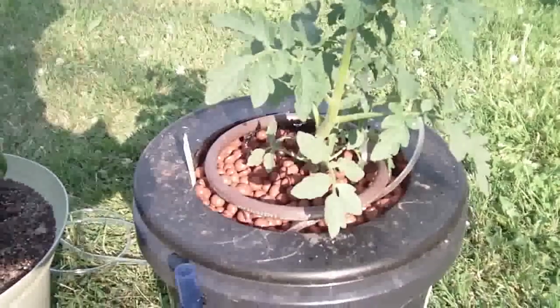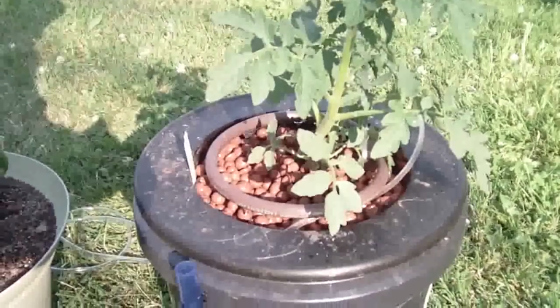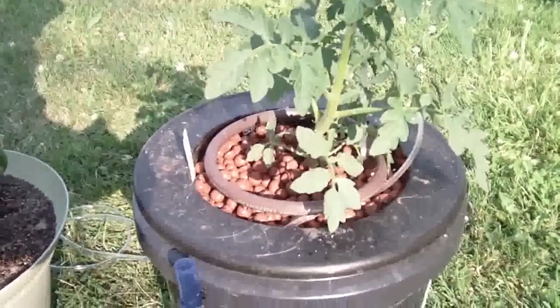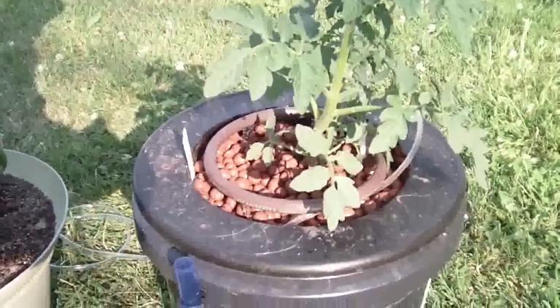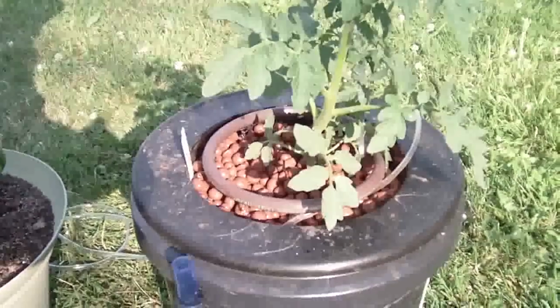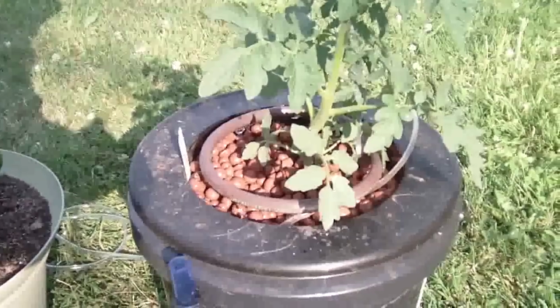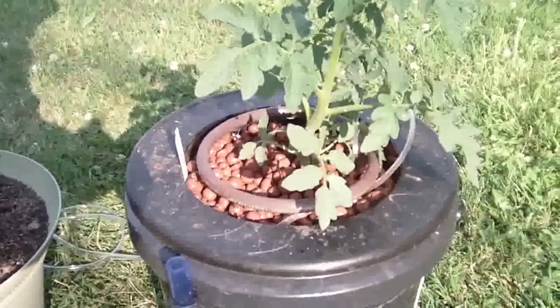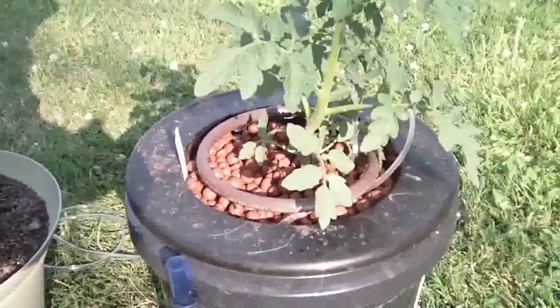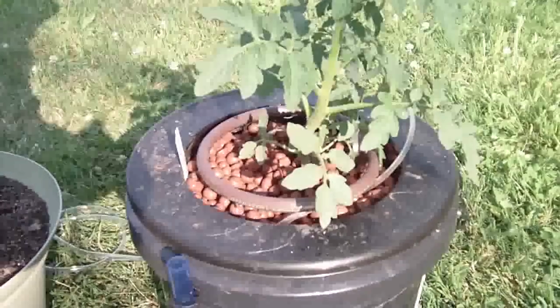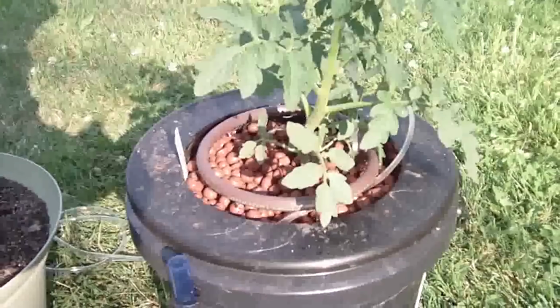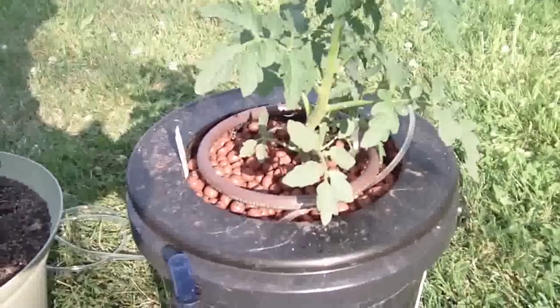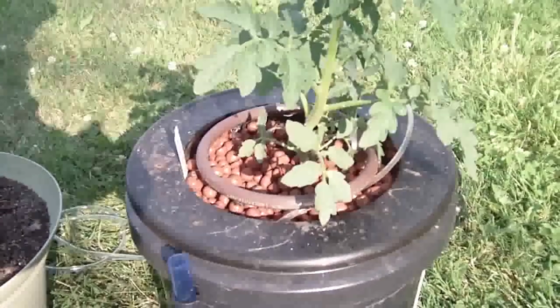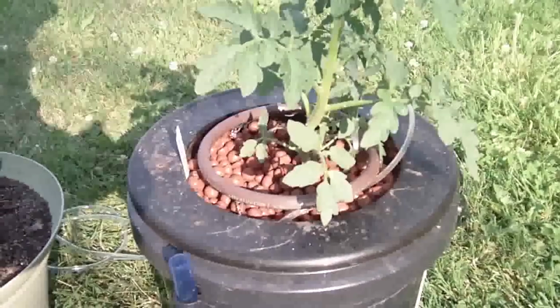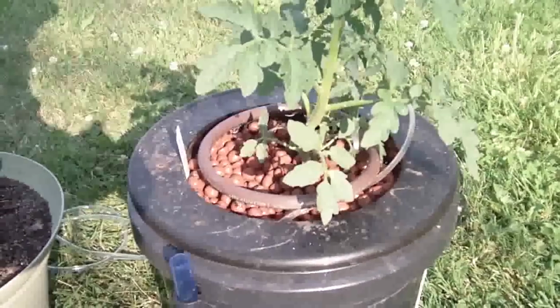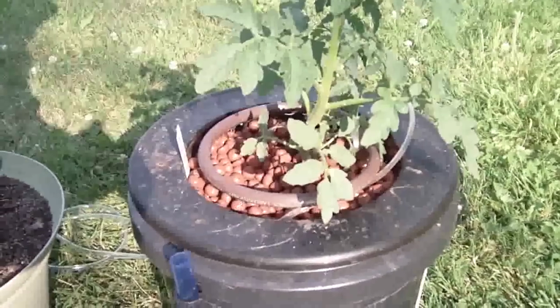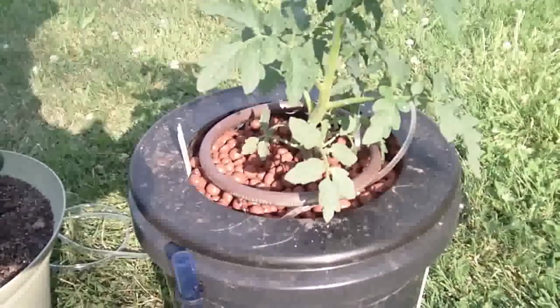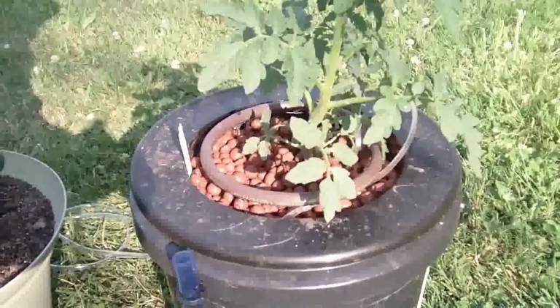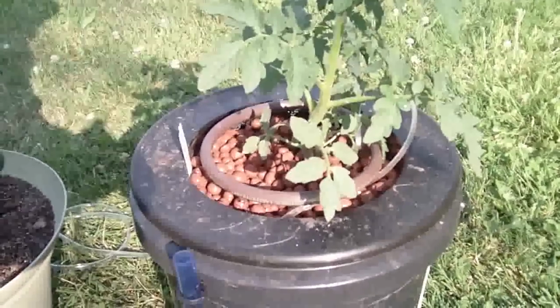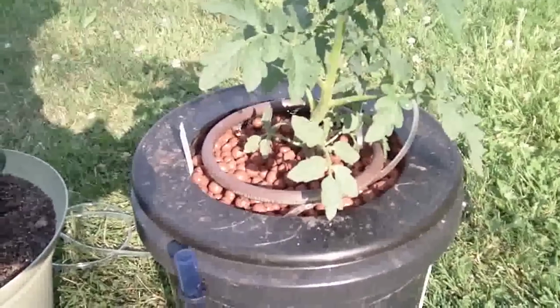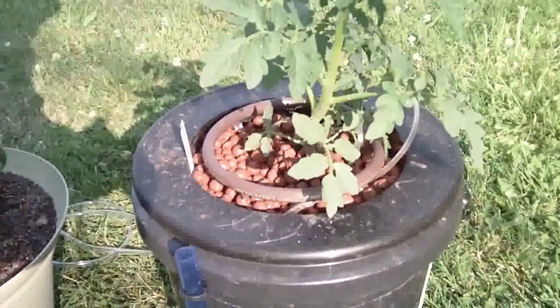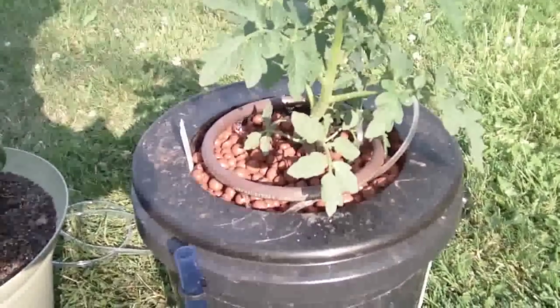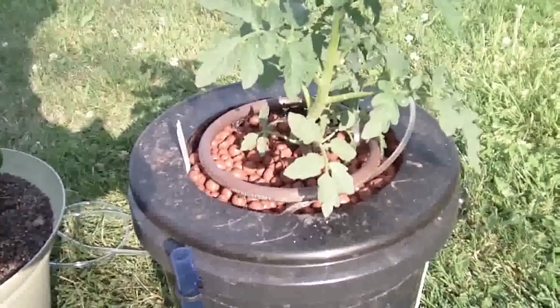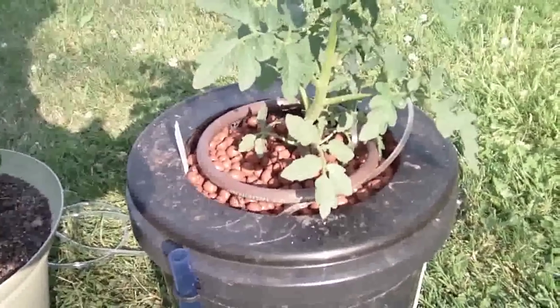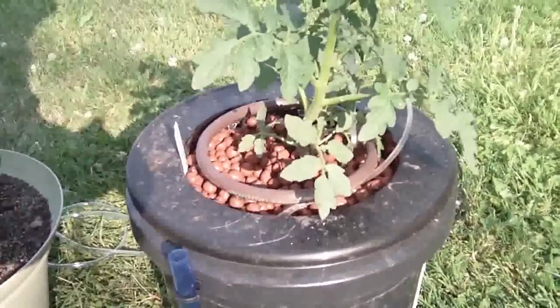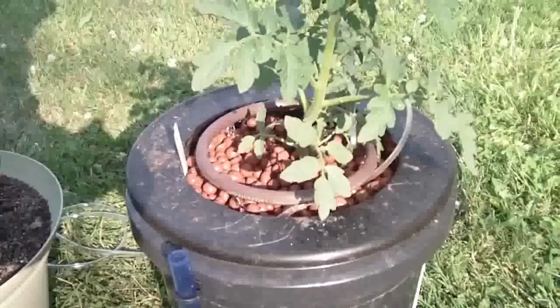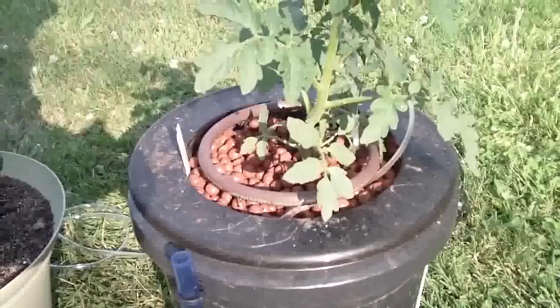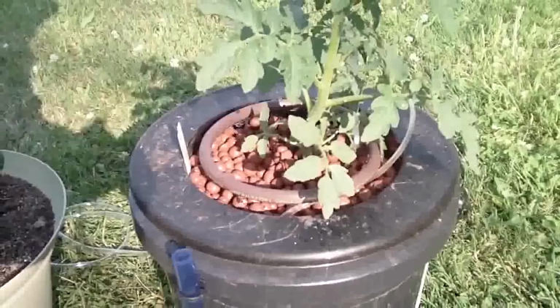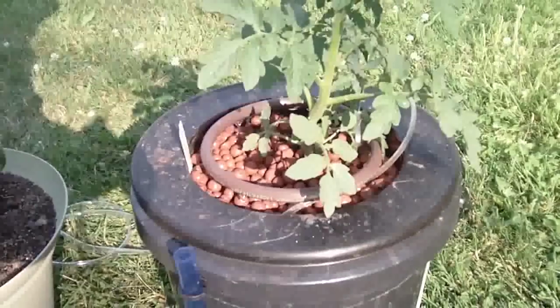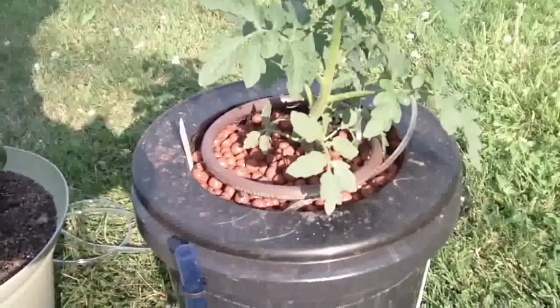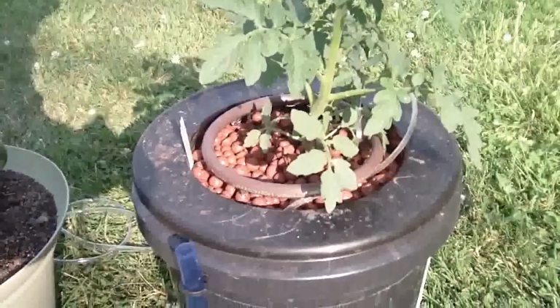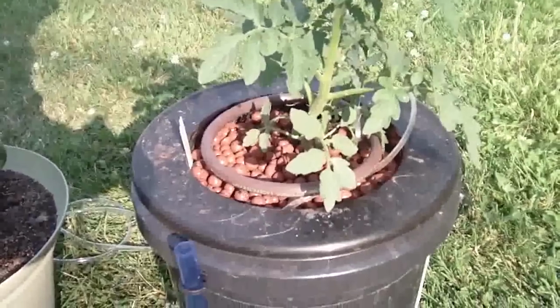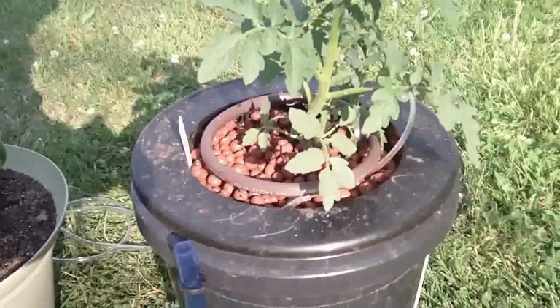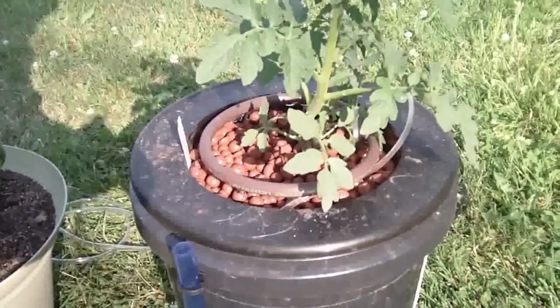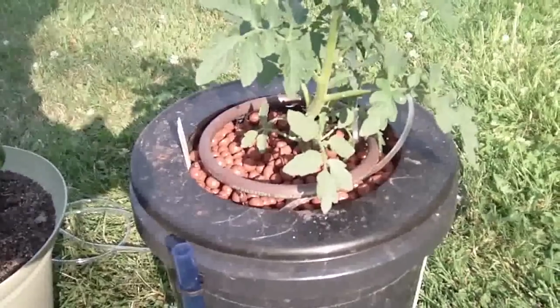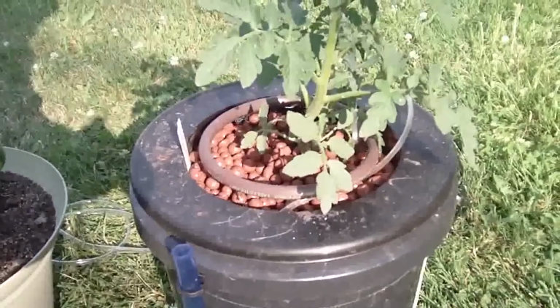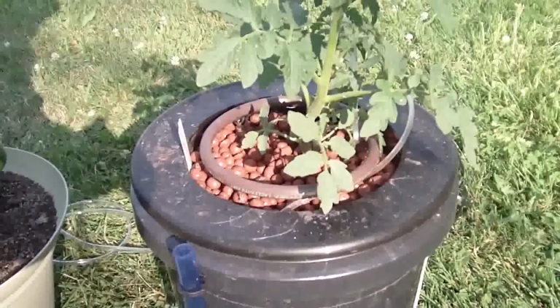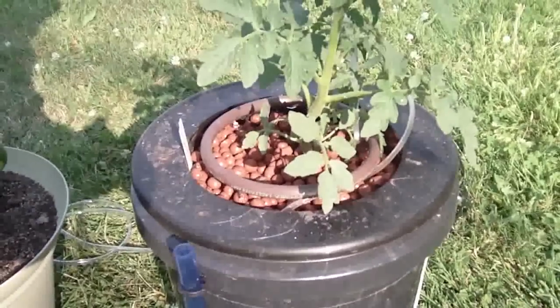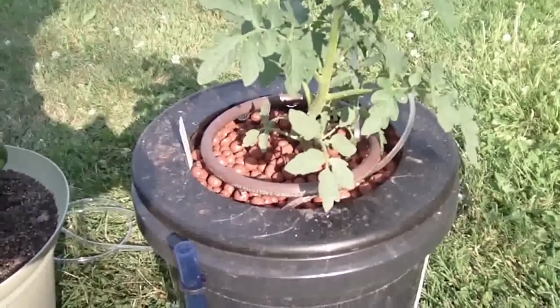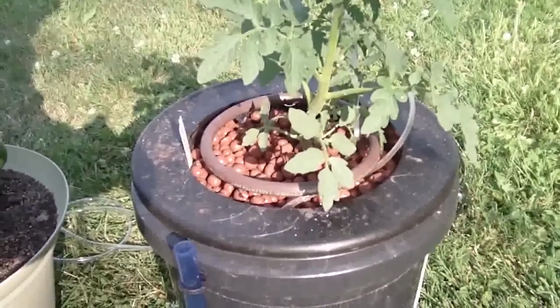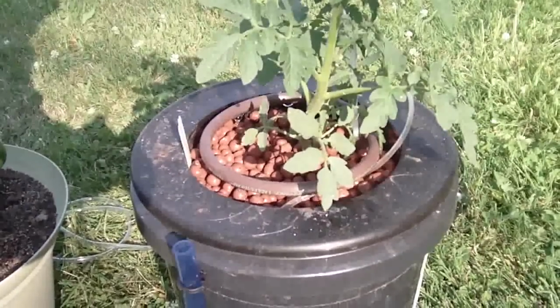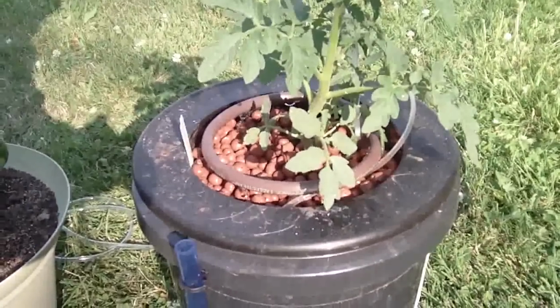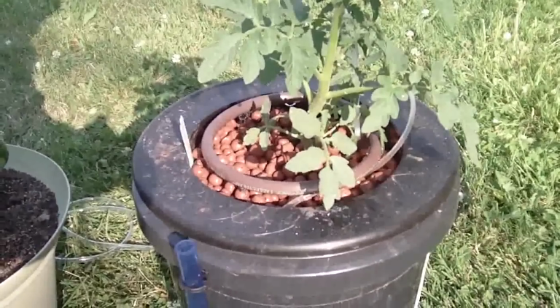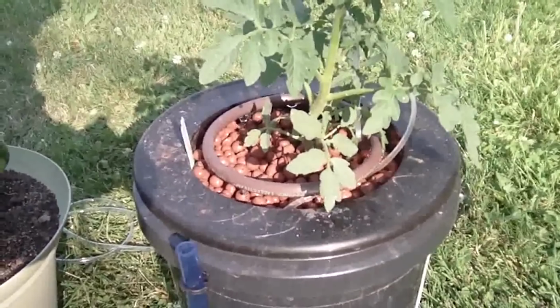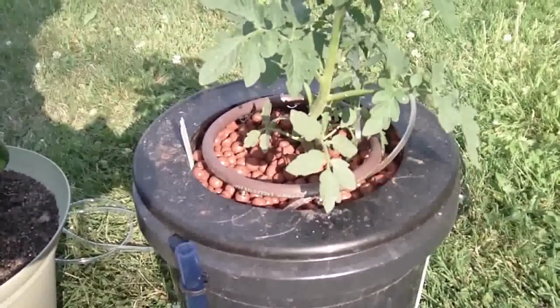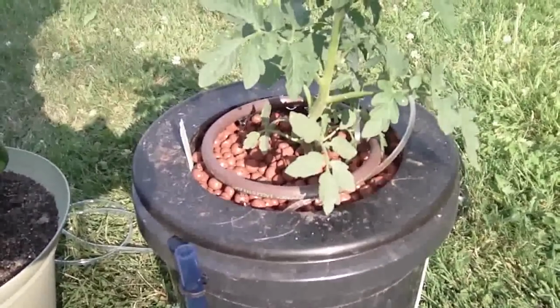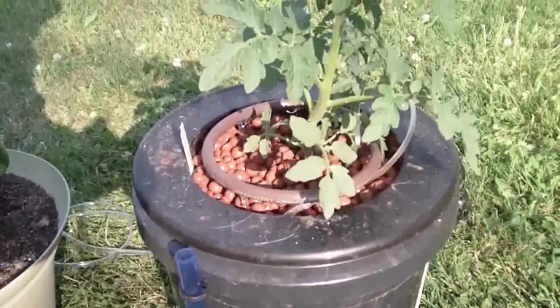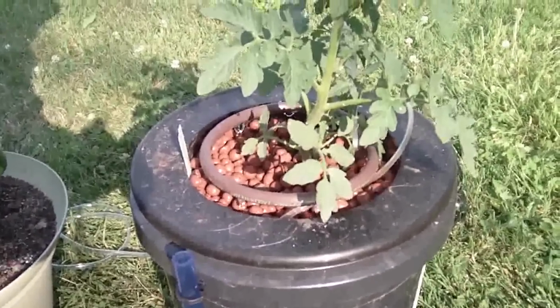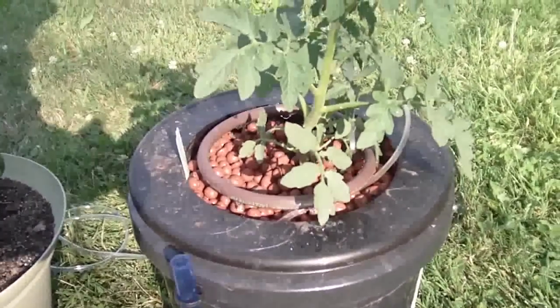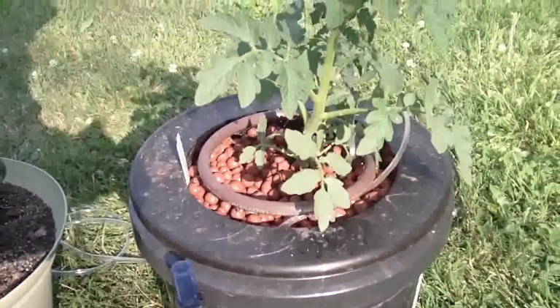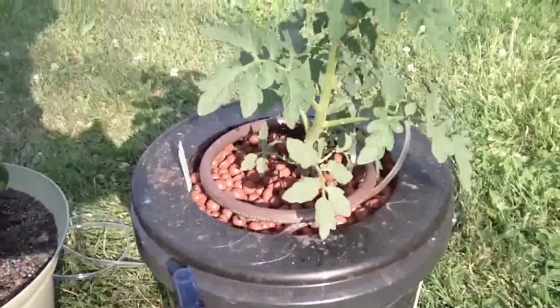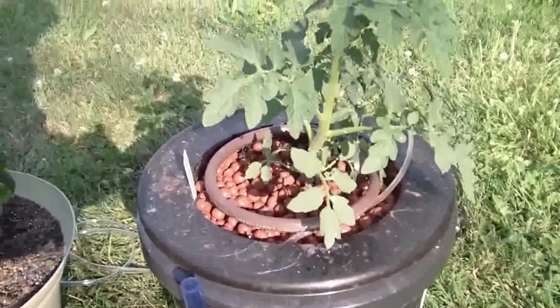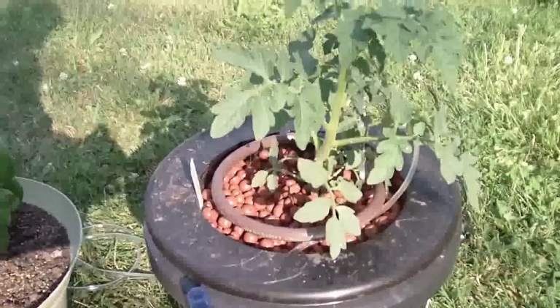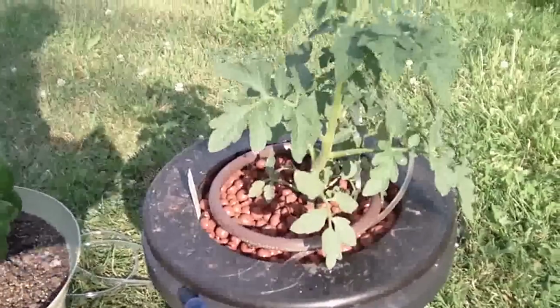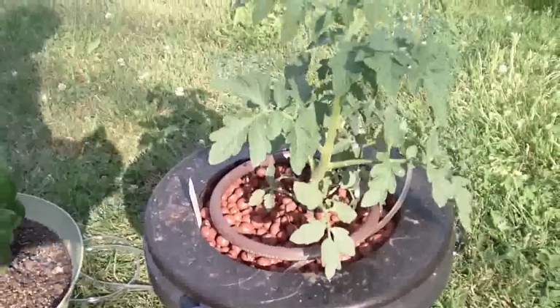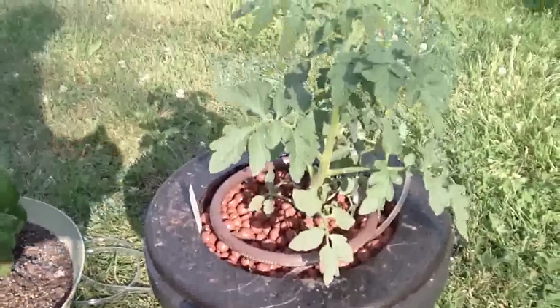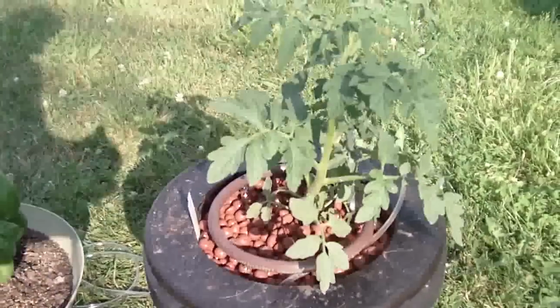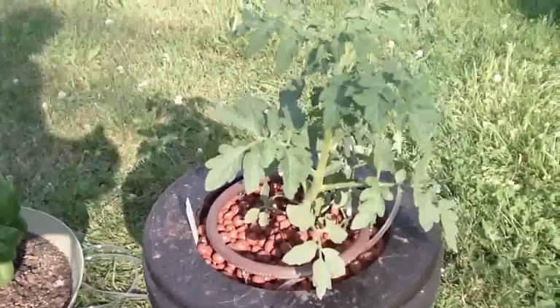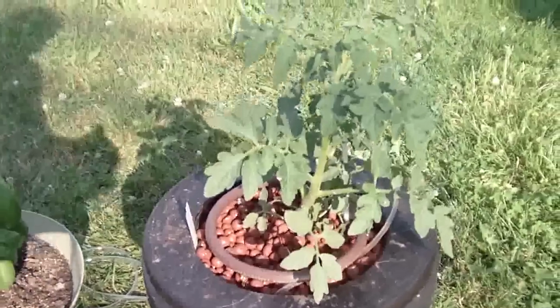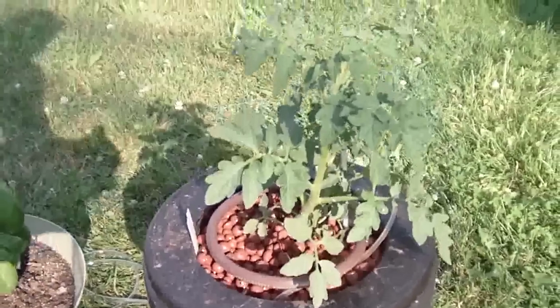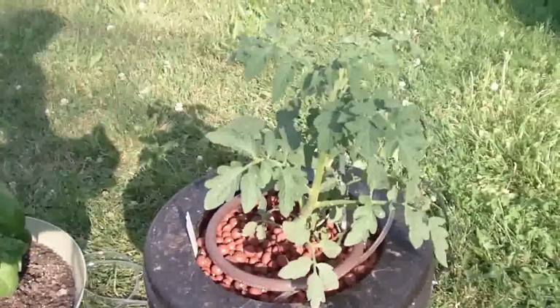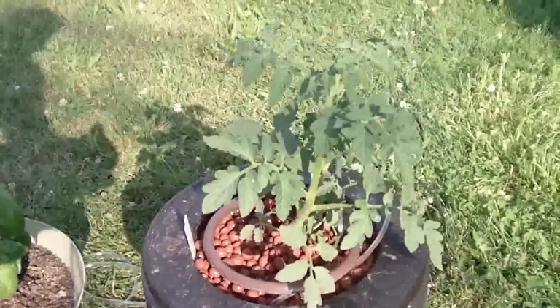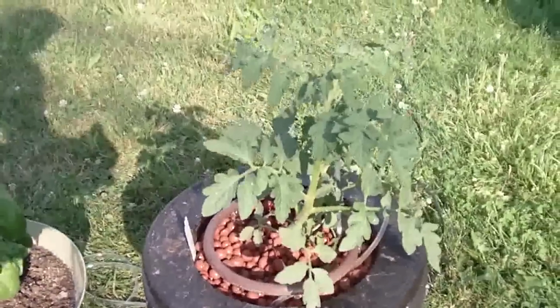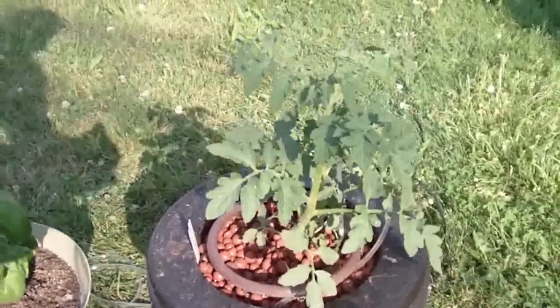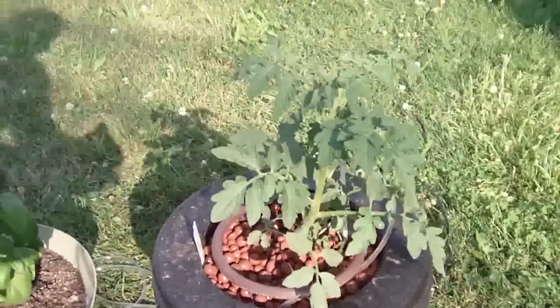Today I'm going to show you how to build your own top drip bucket hydroponic system. Let's get started.